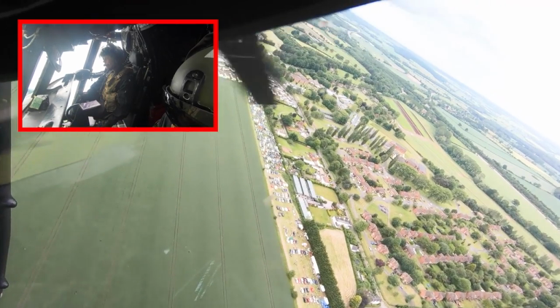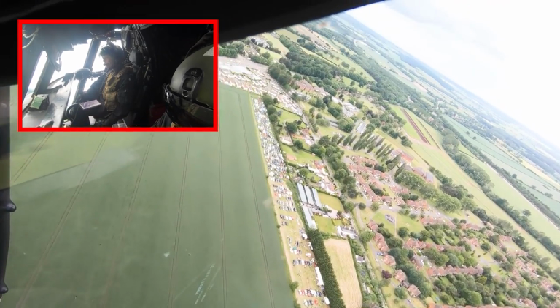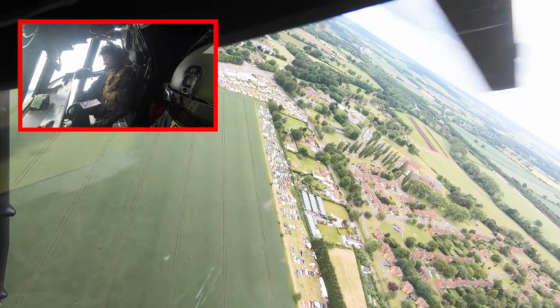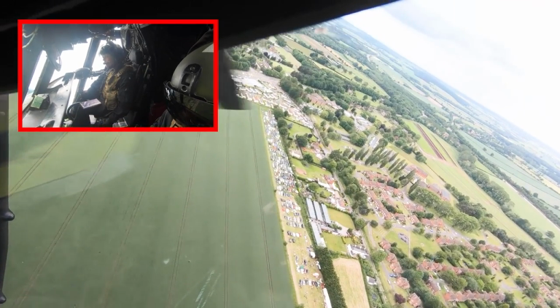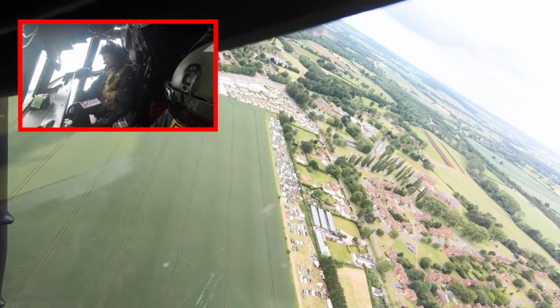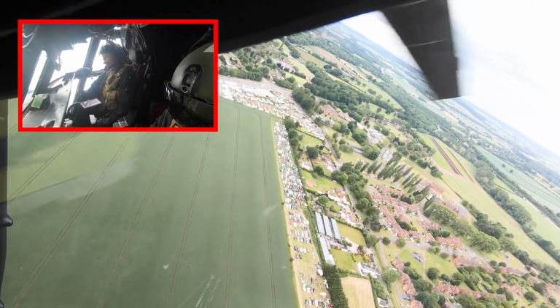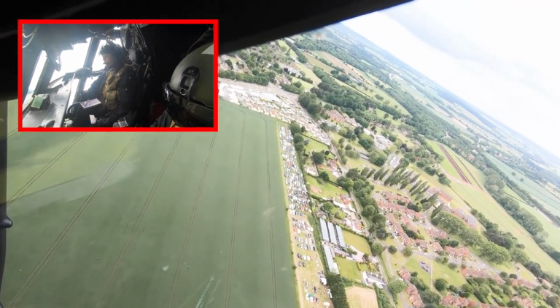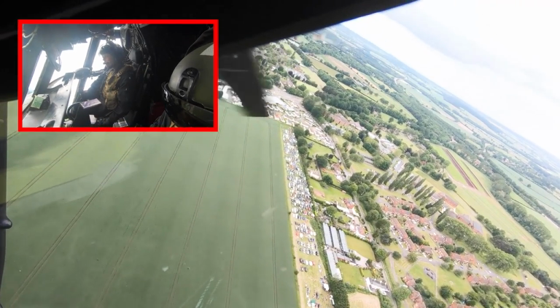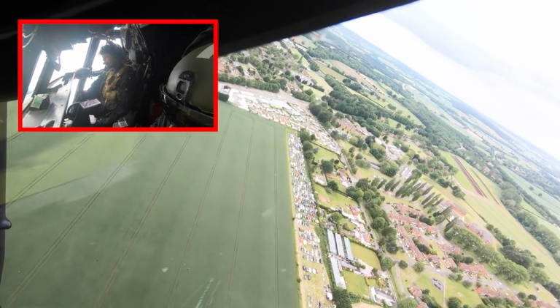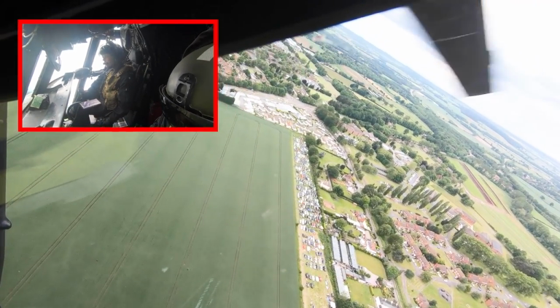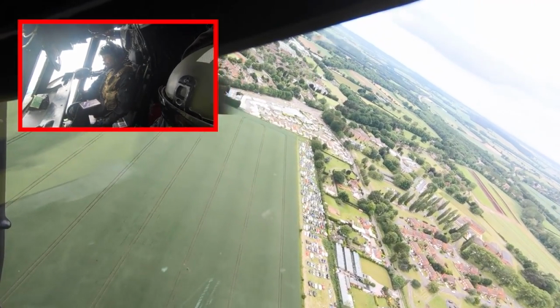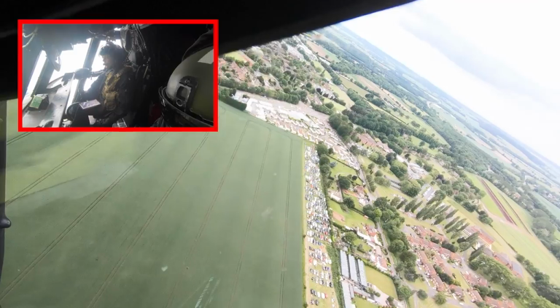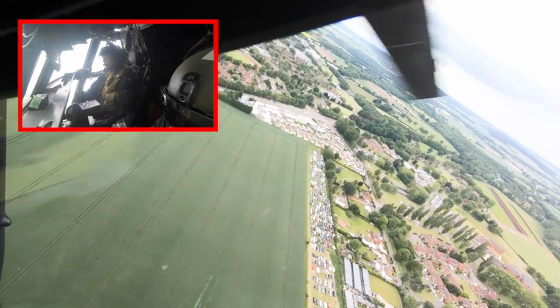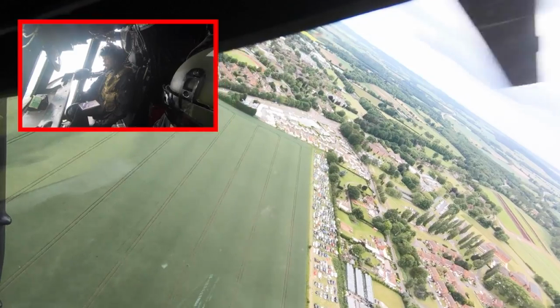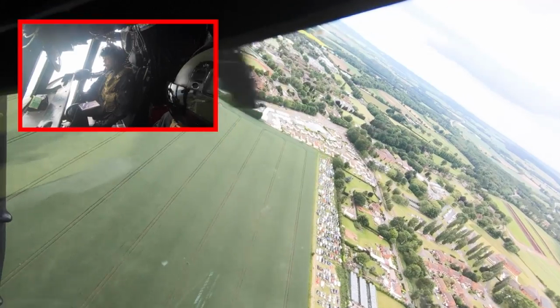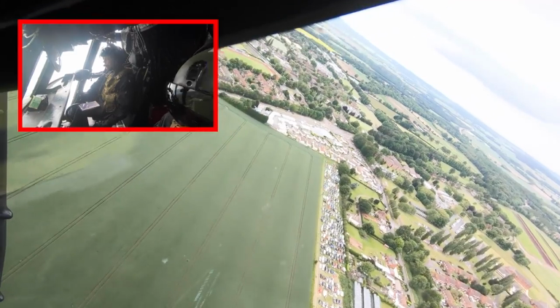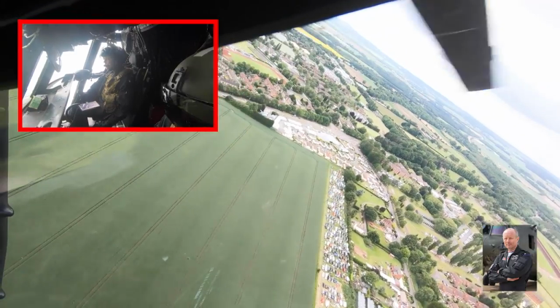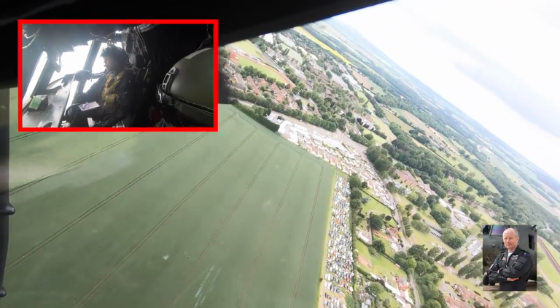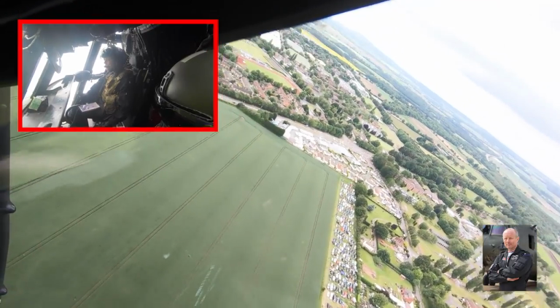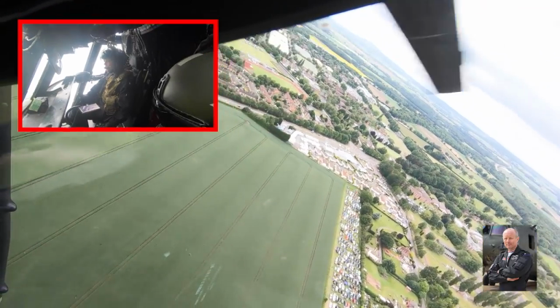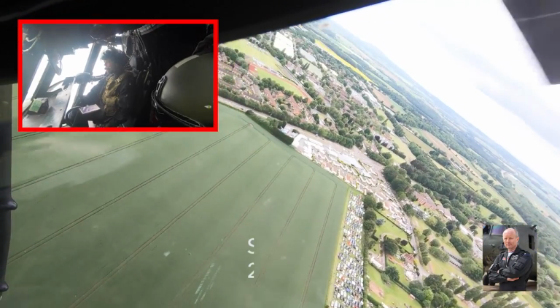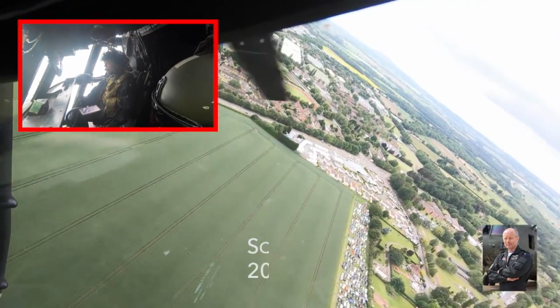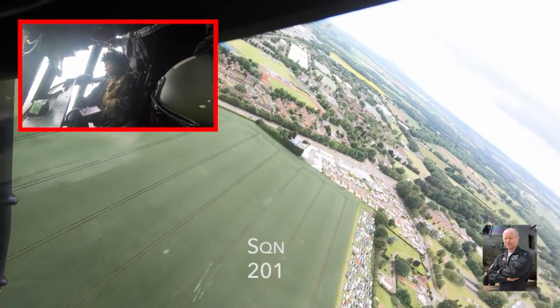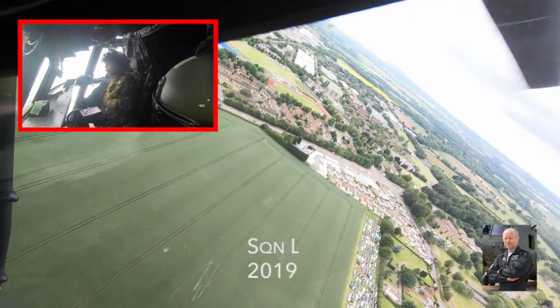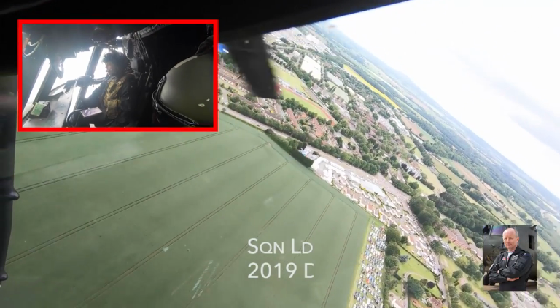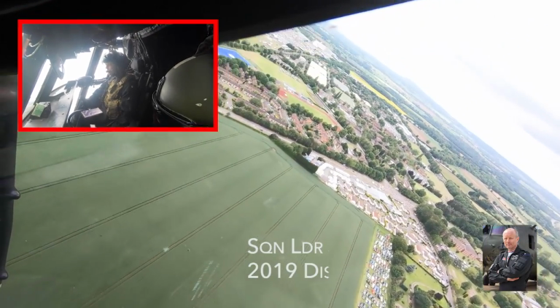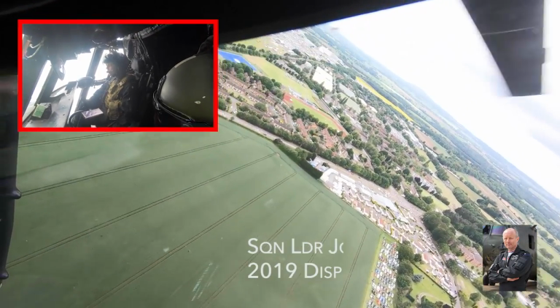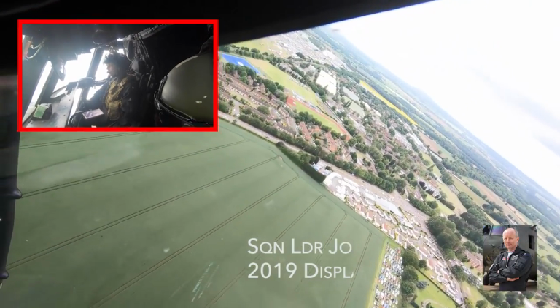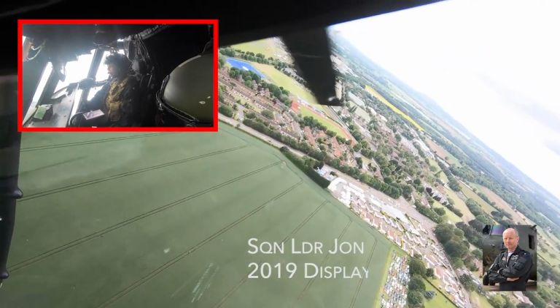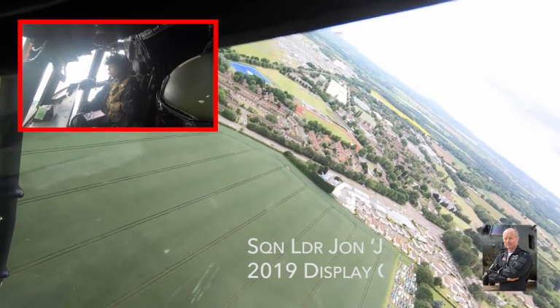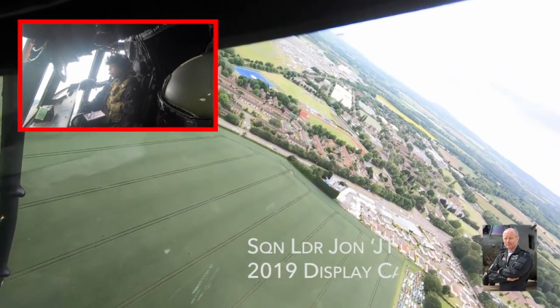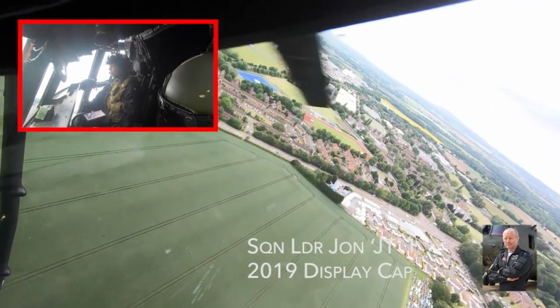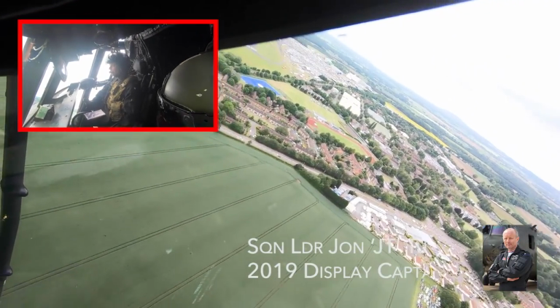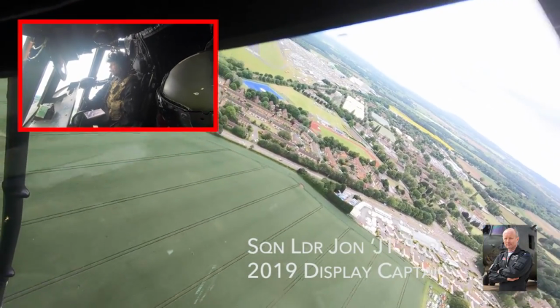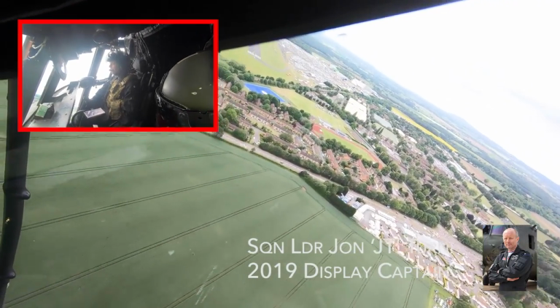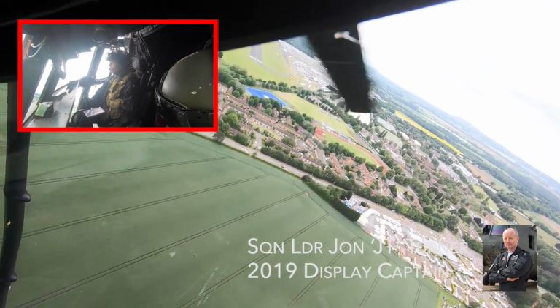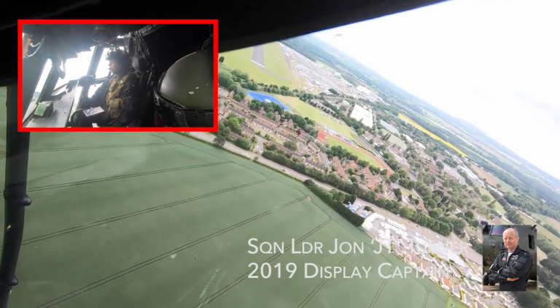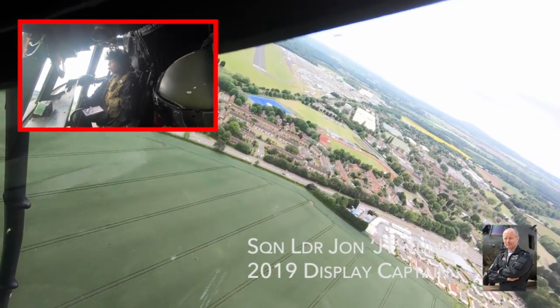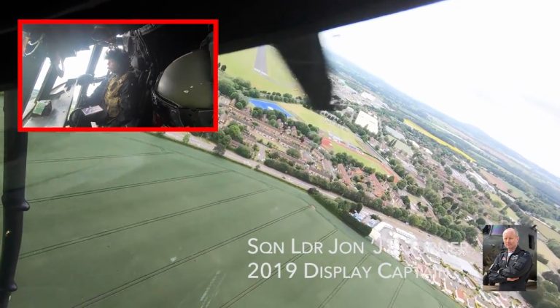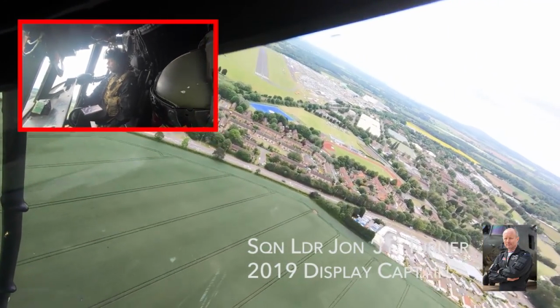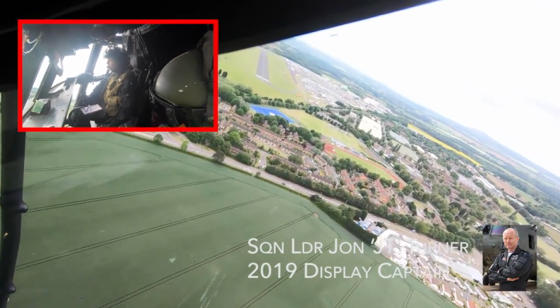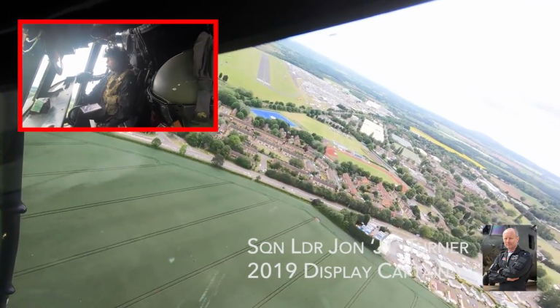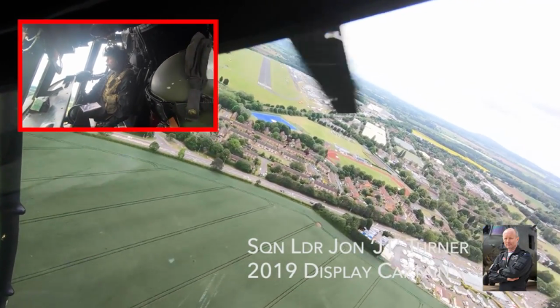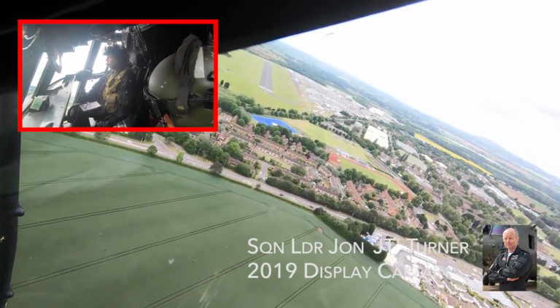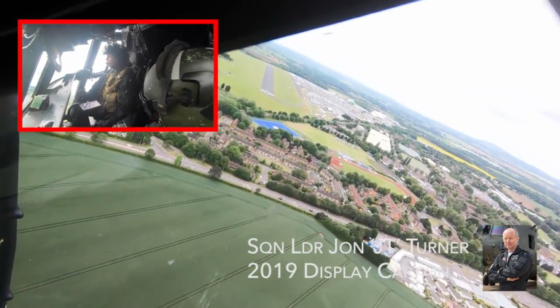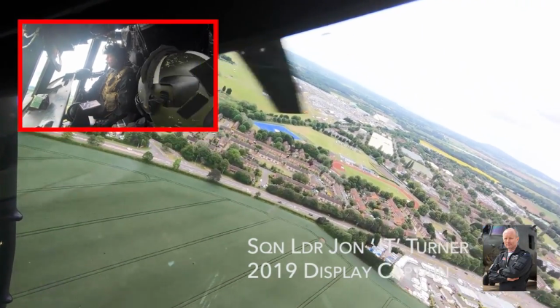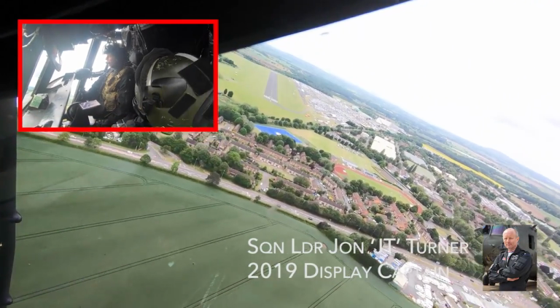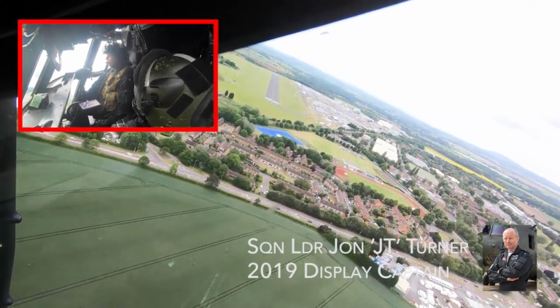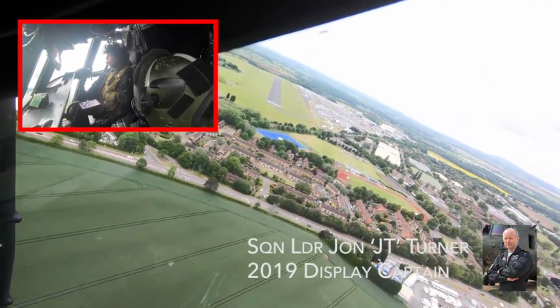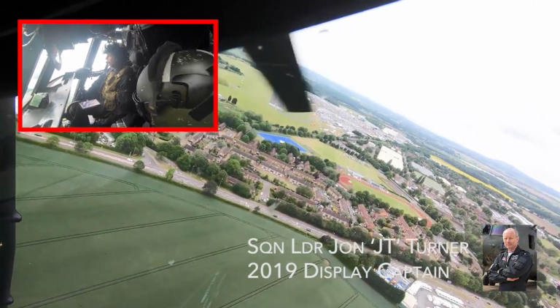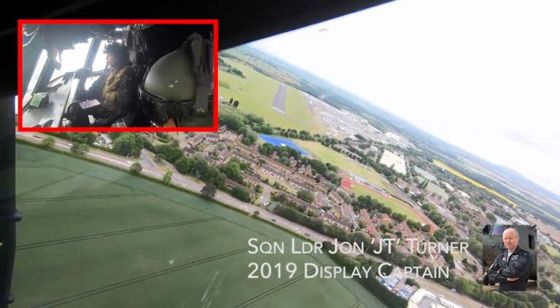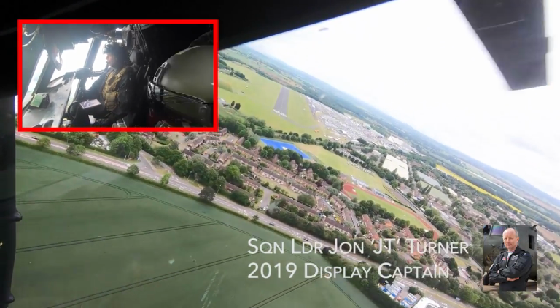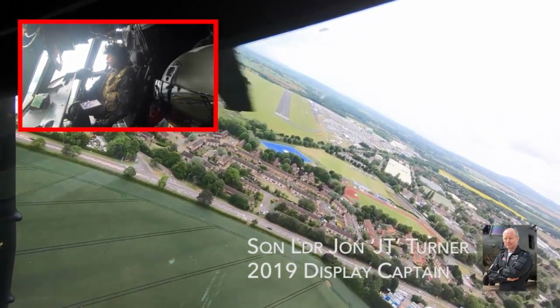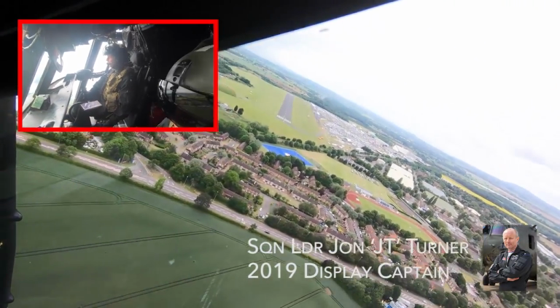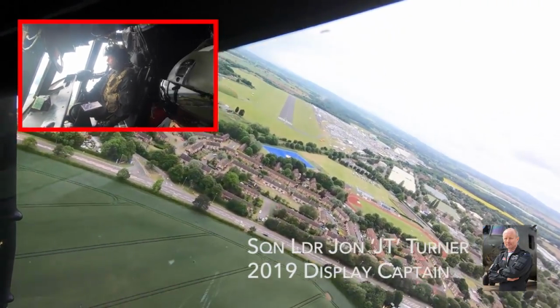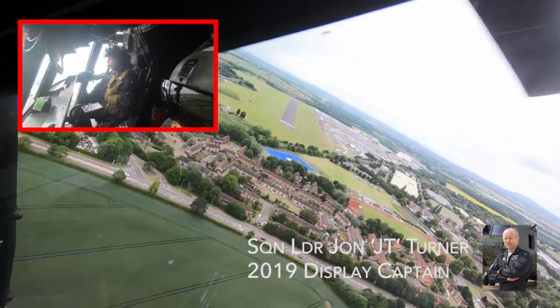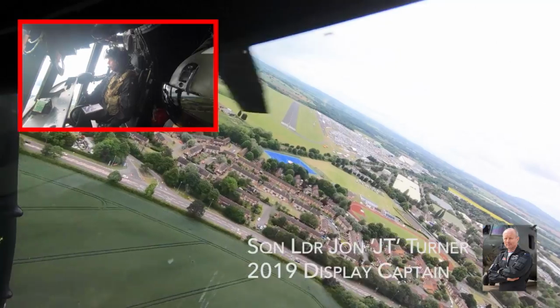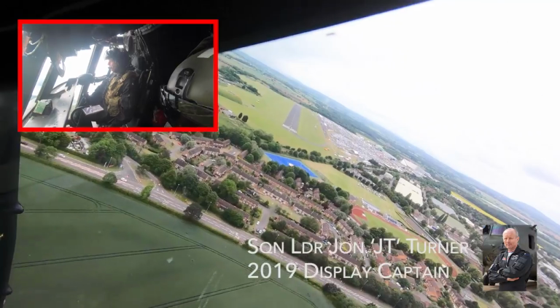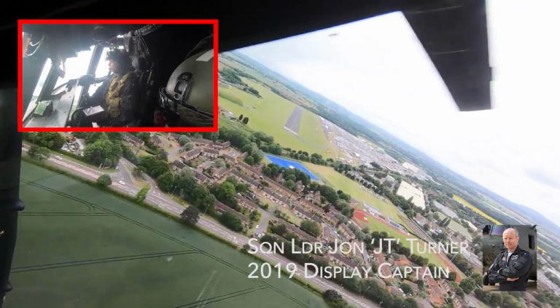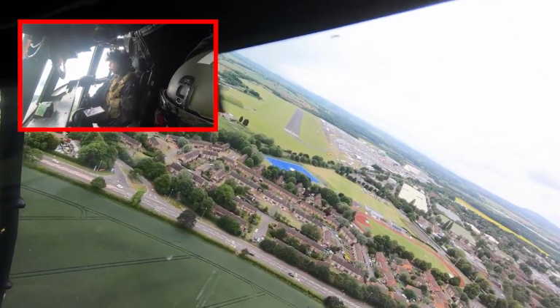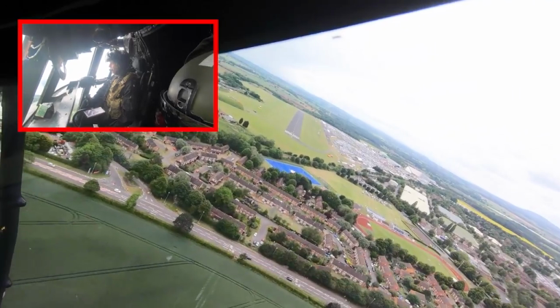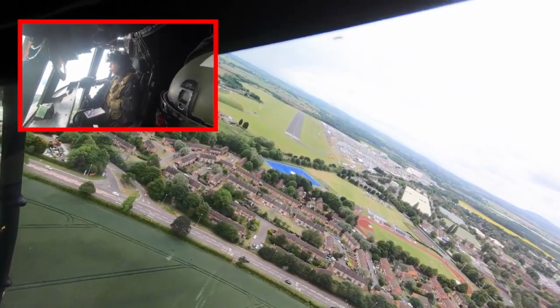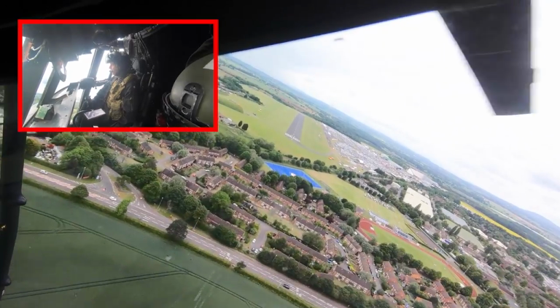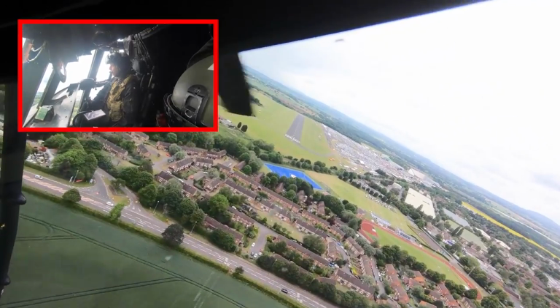Welcome back to part three. You join us during the final part of the sequence, having just come off a wing over at crowd left.